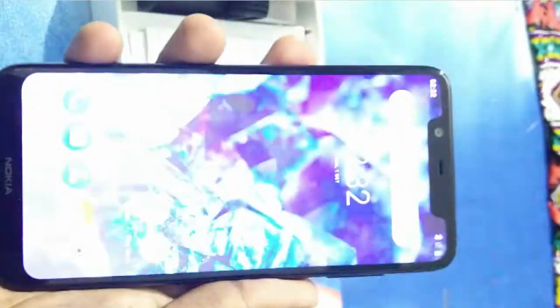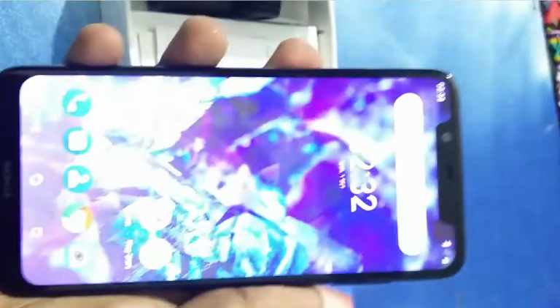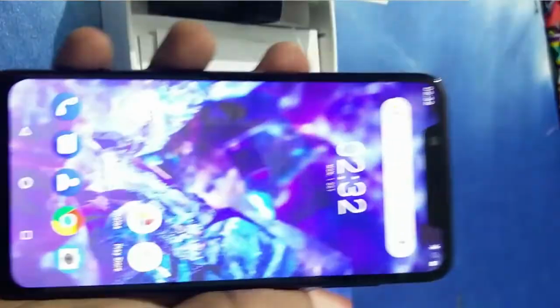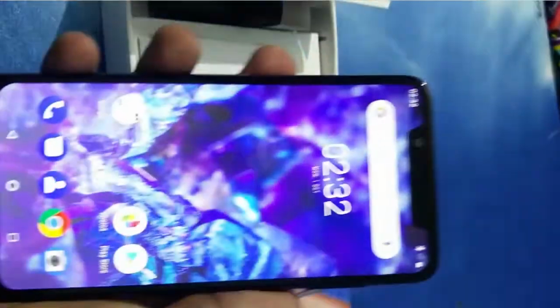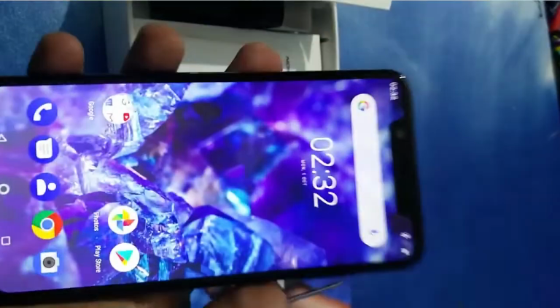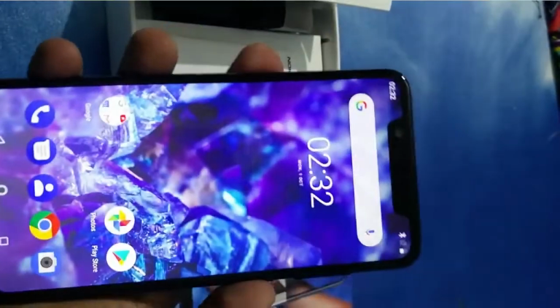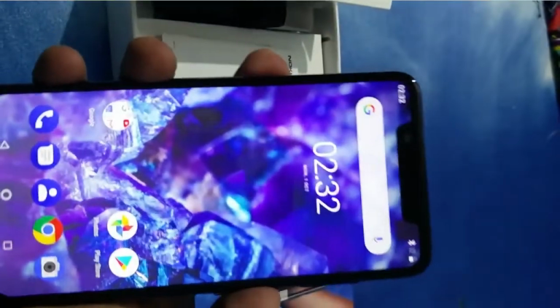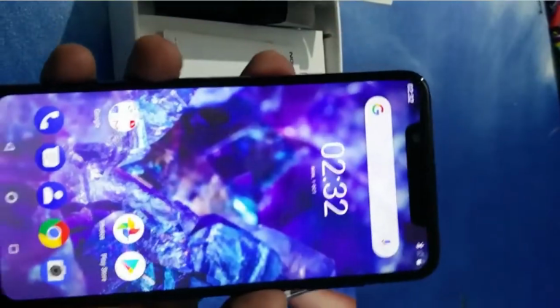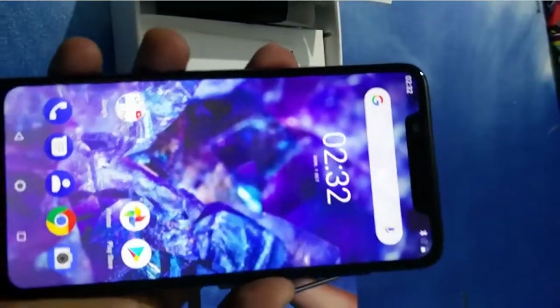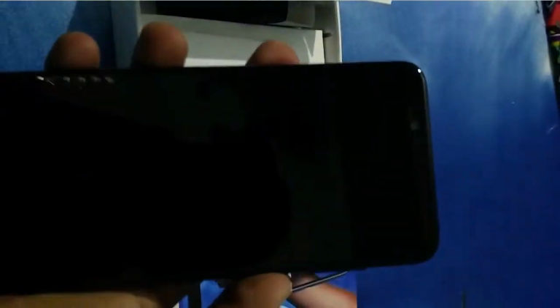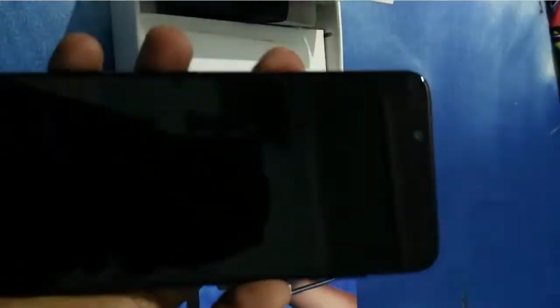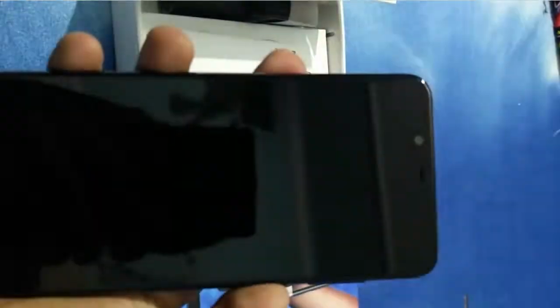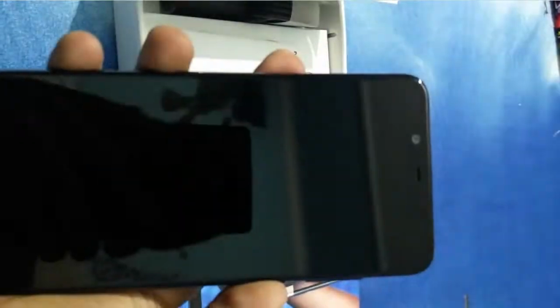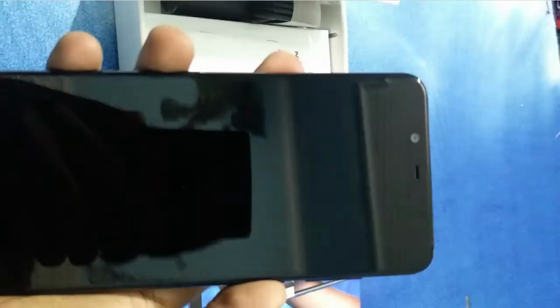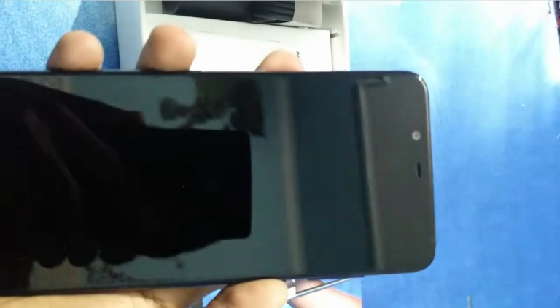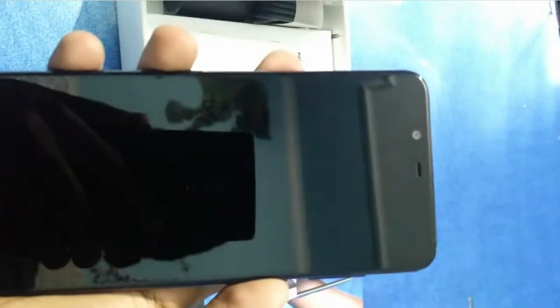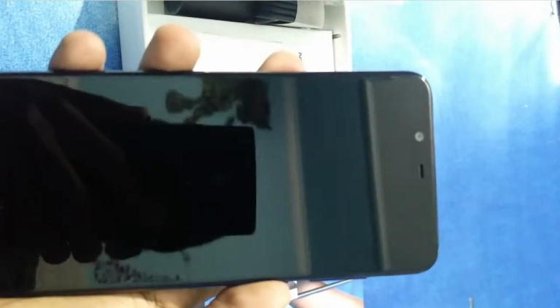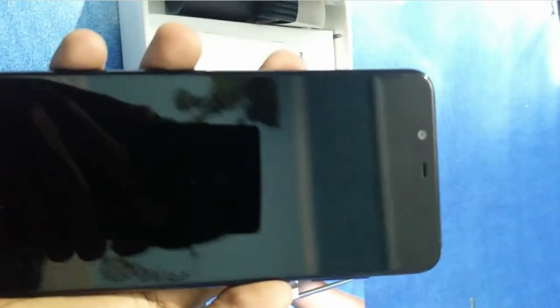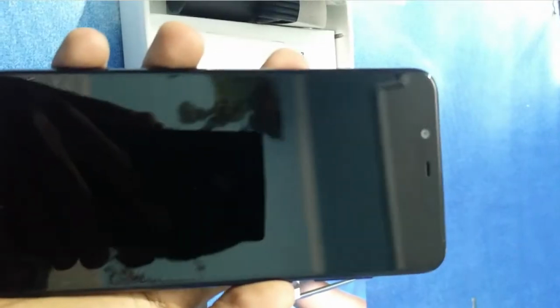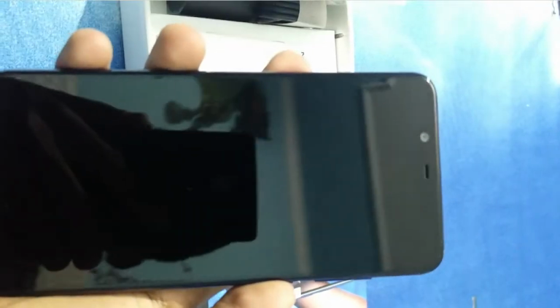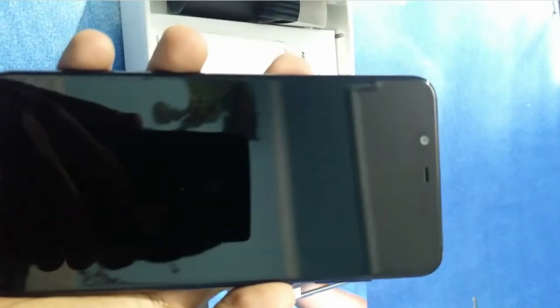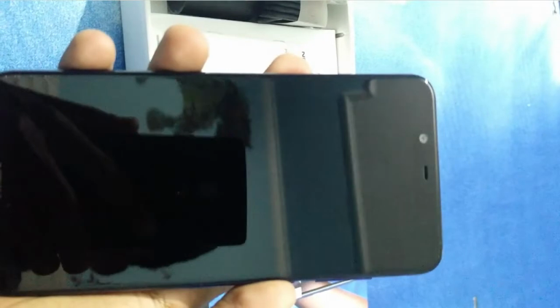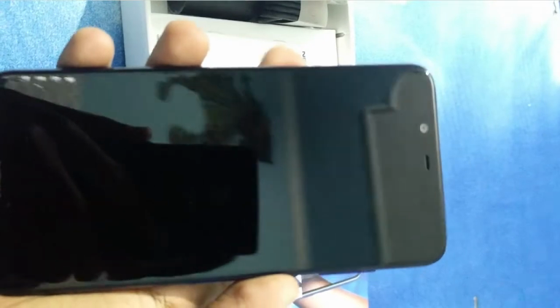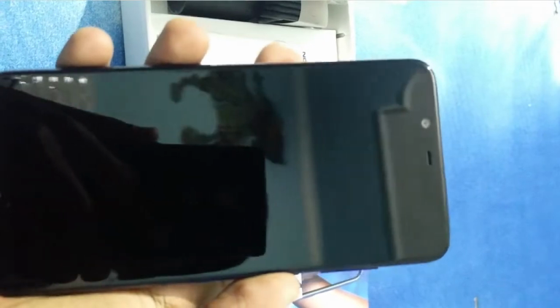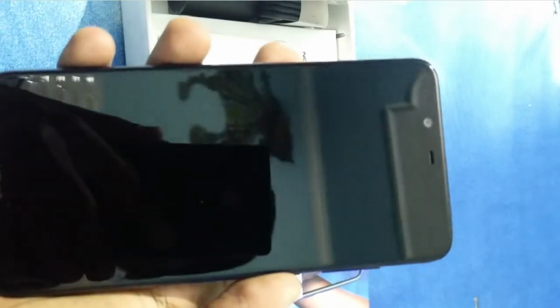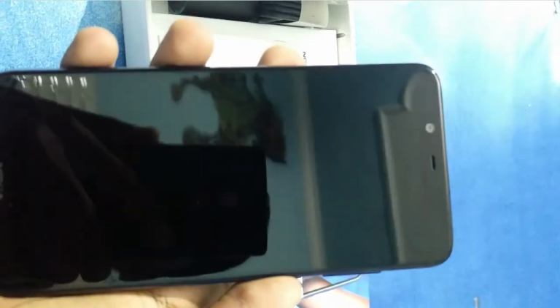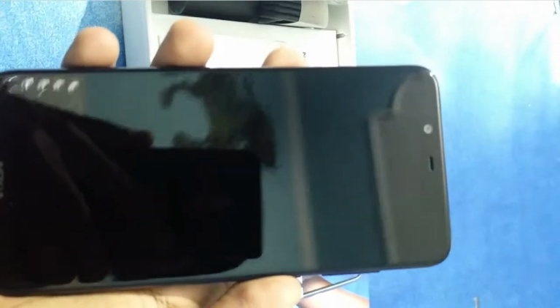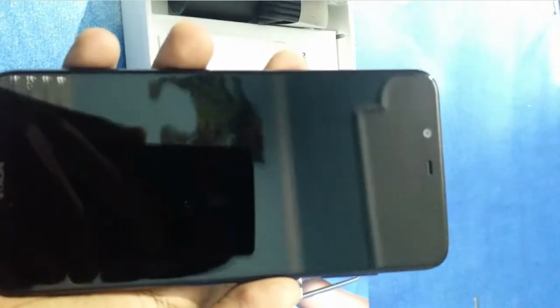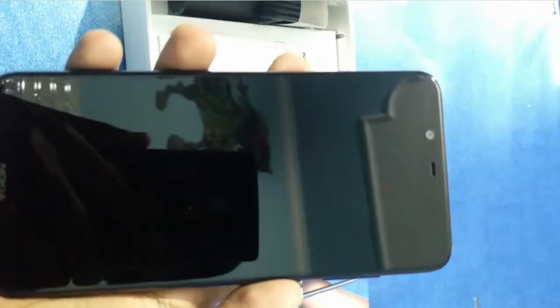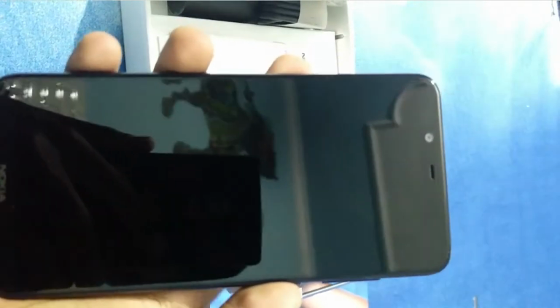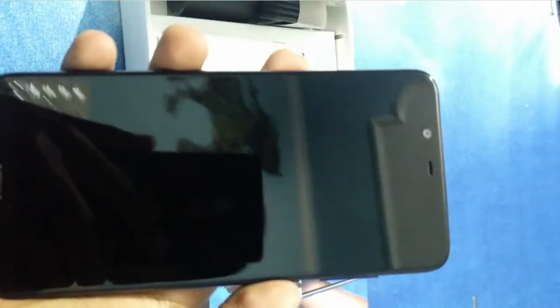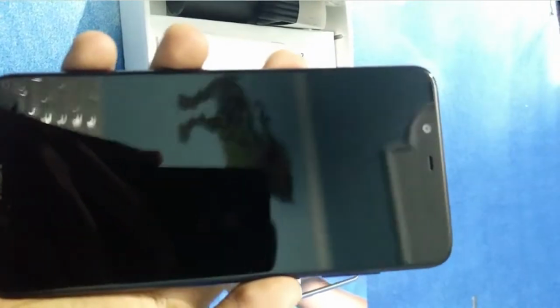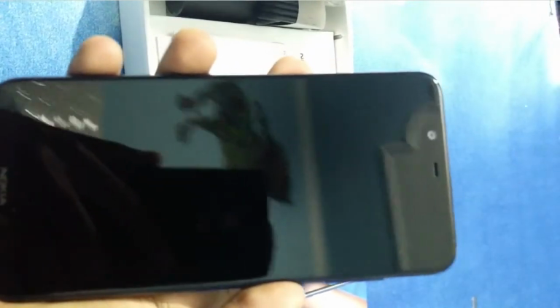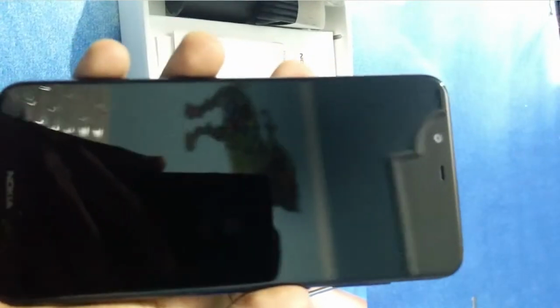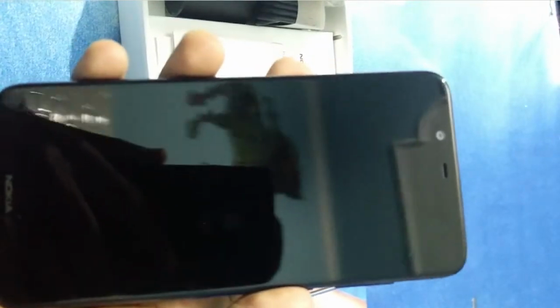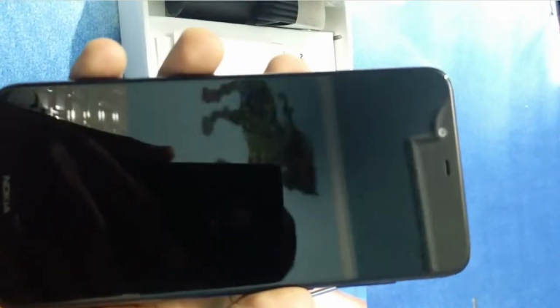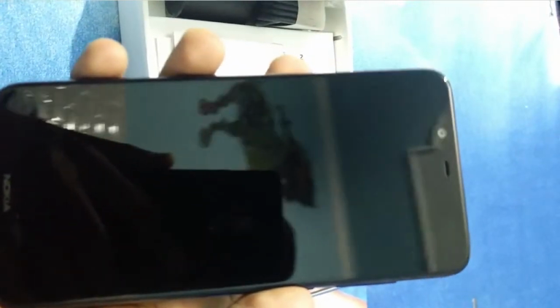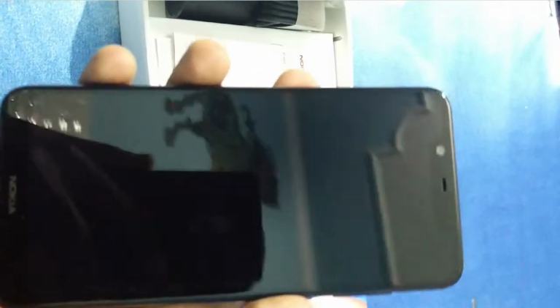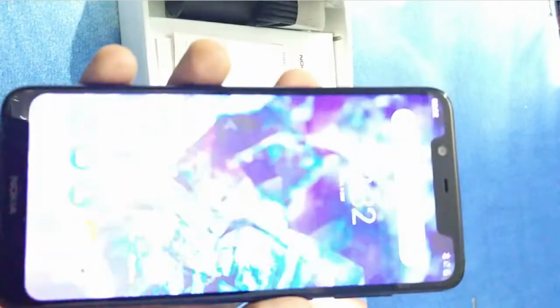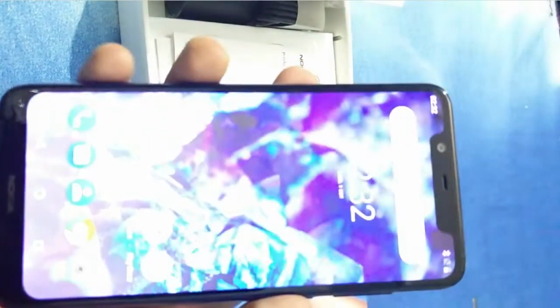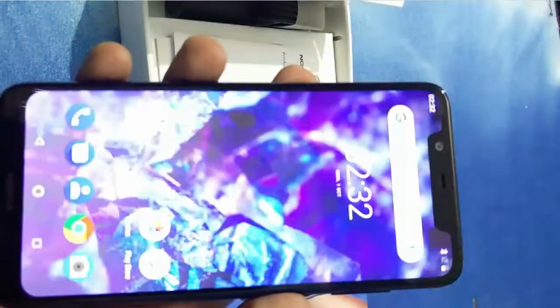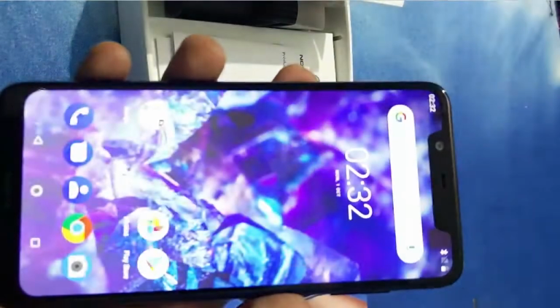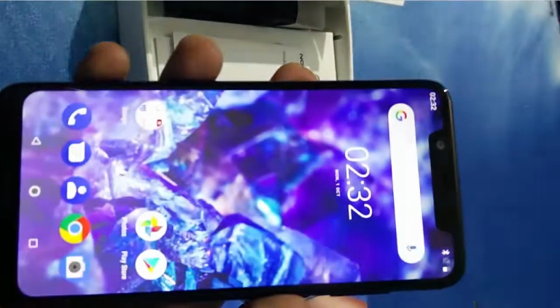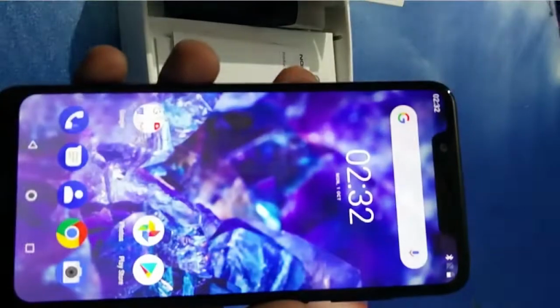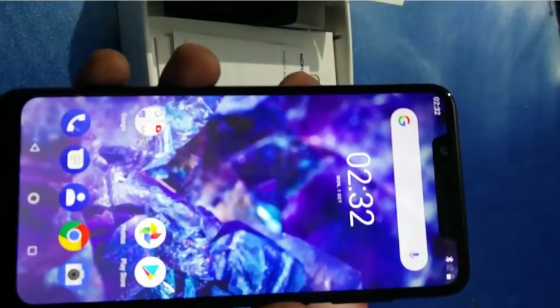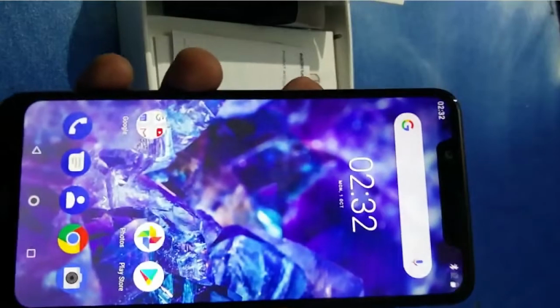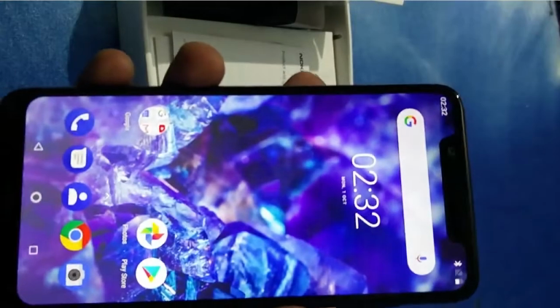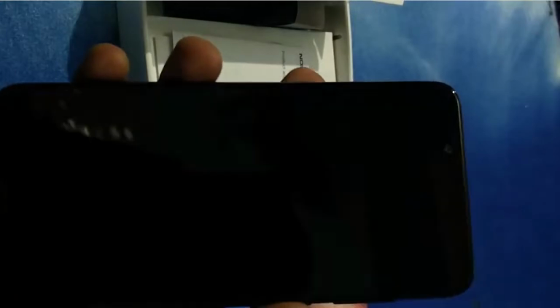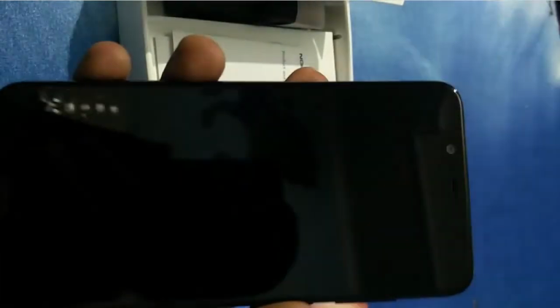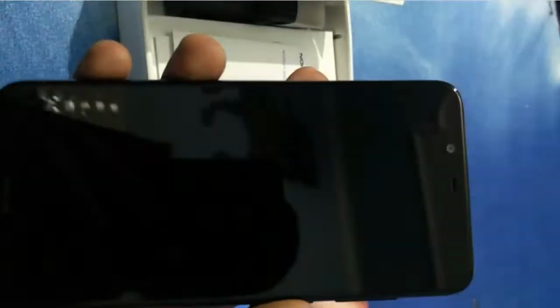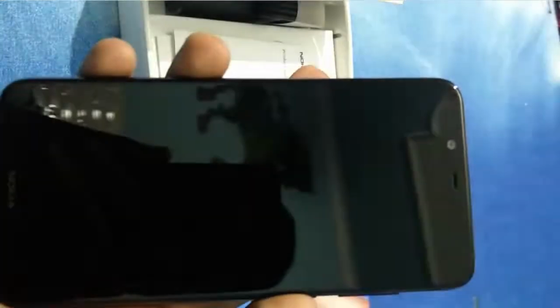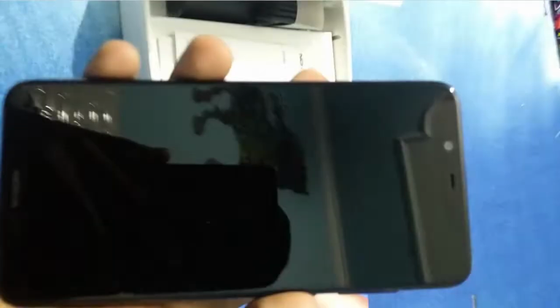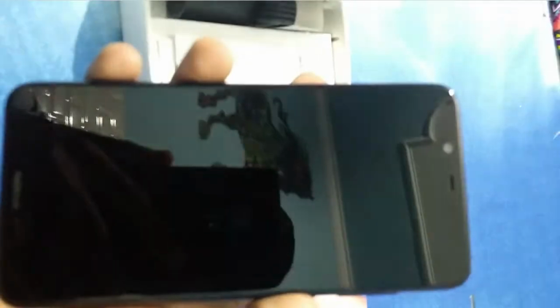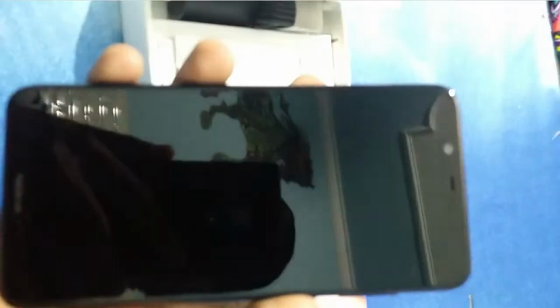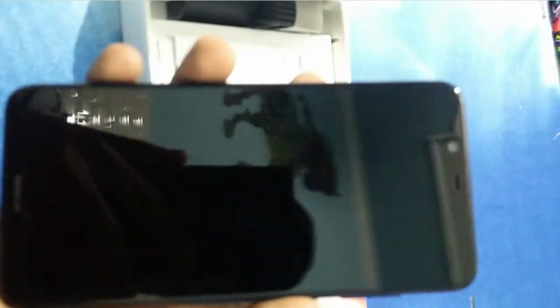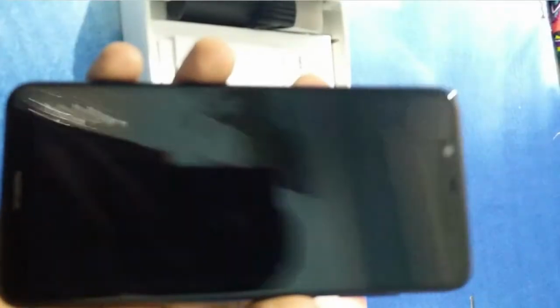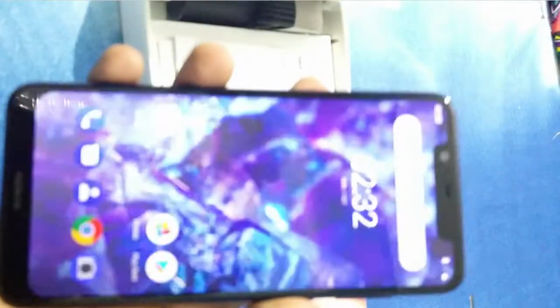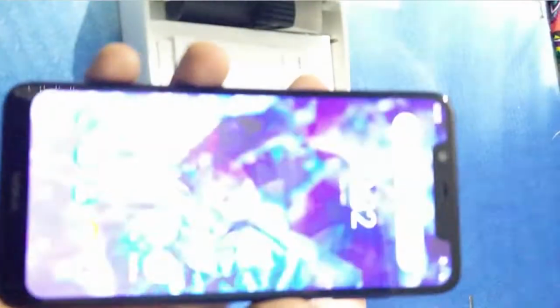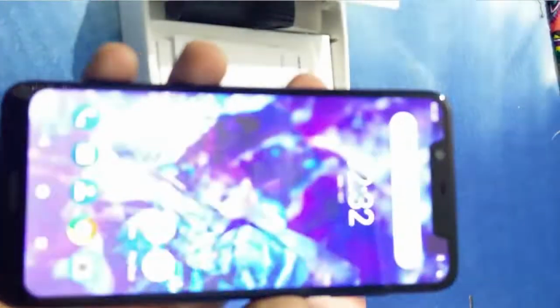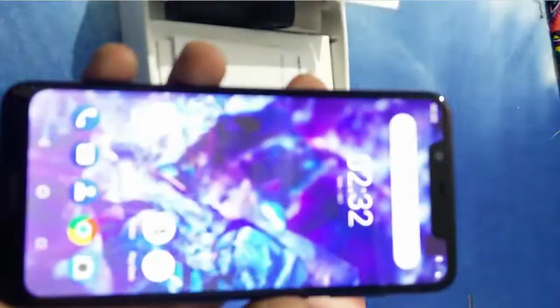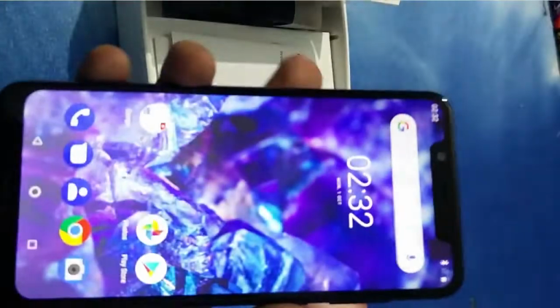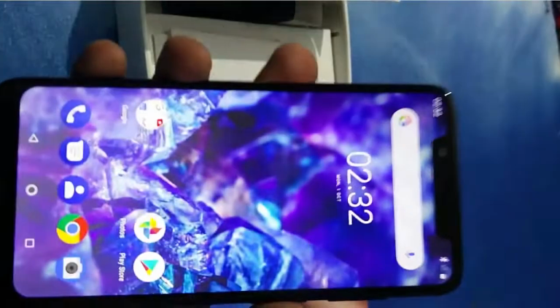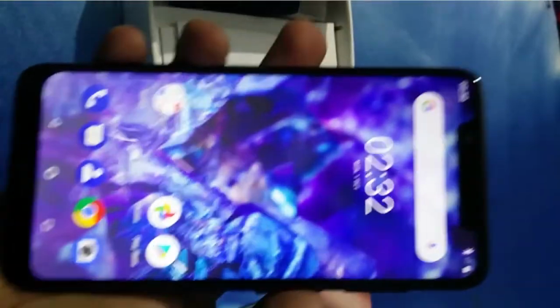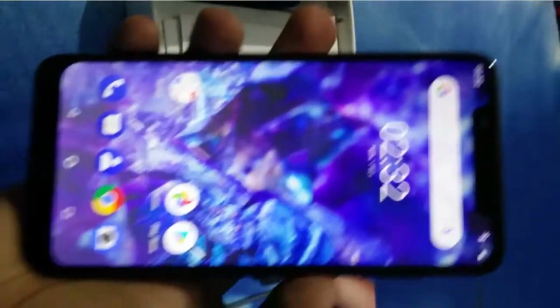Now we will do the fingerprint test — it's really fast and even accurate. It always gets unlocked in just one attempt.